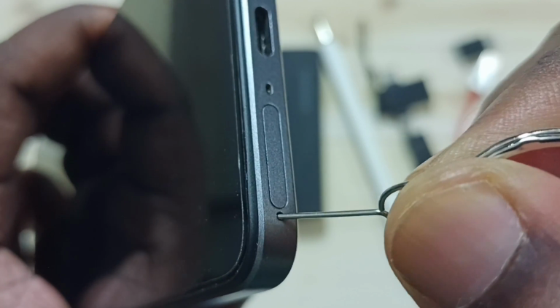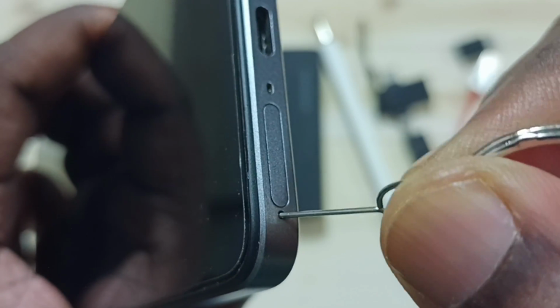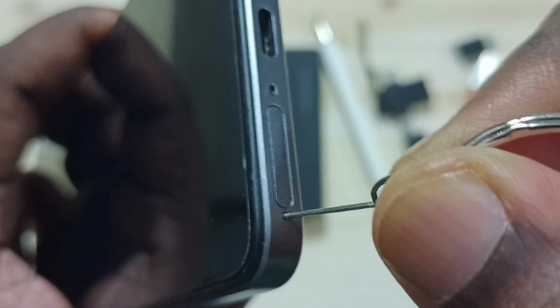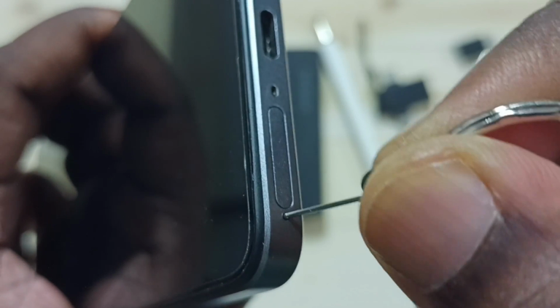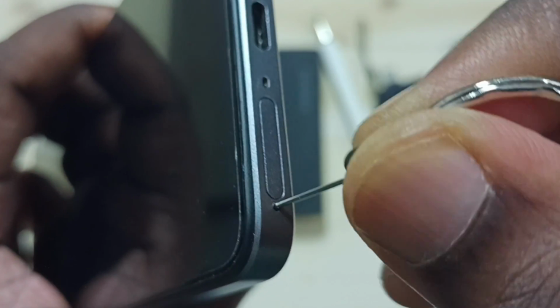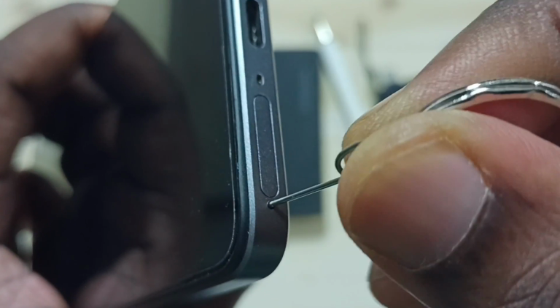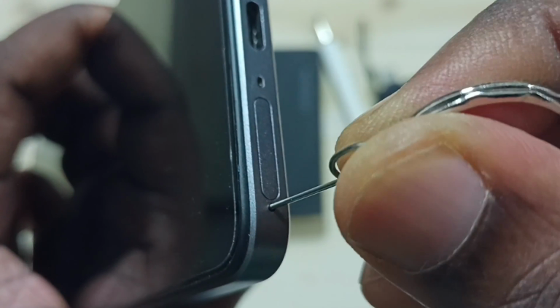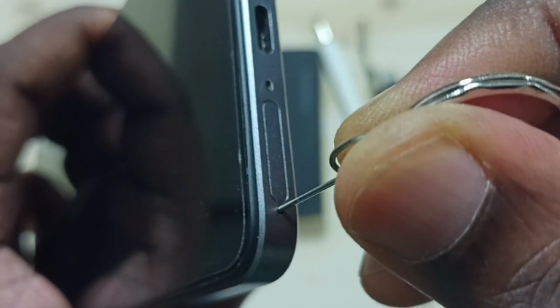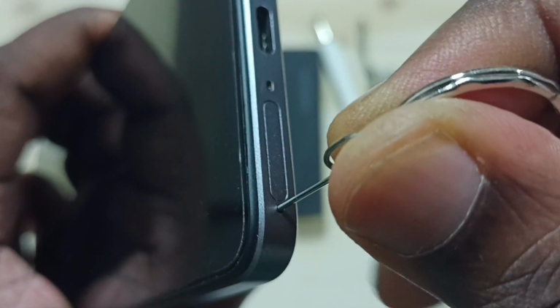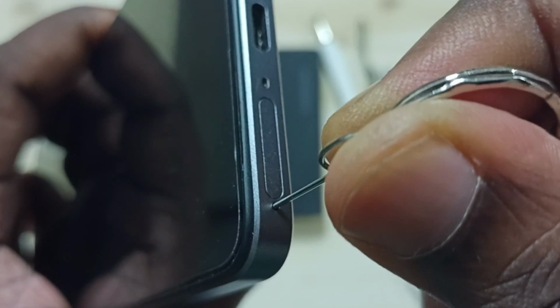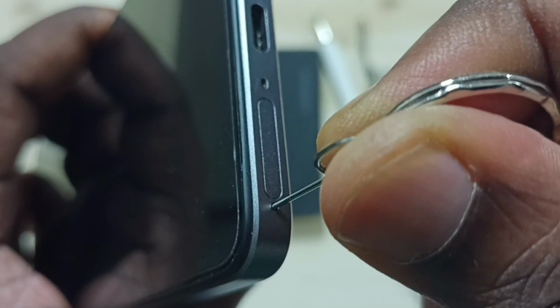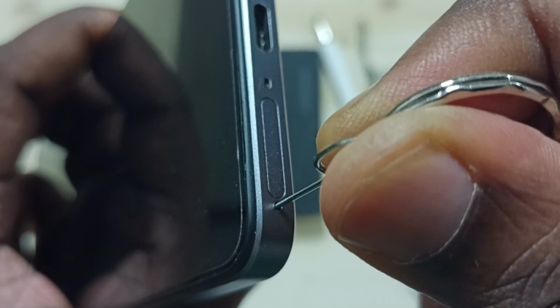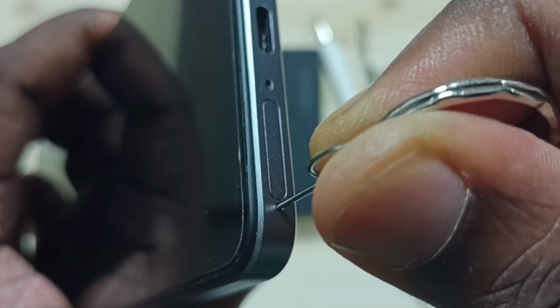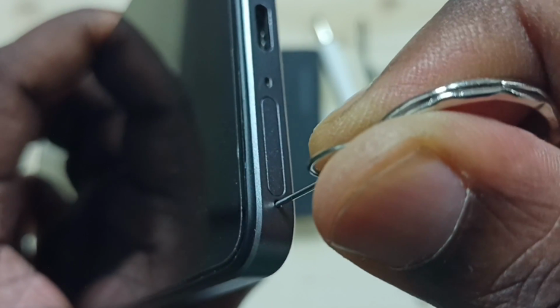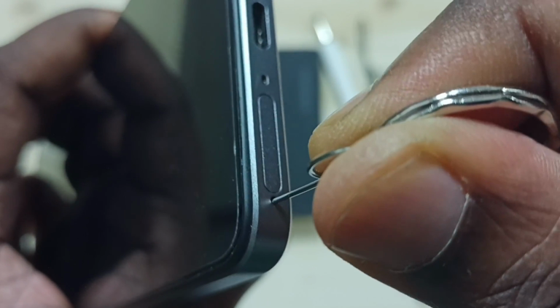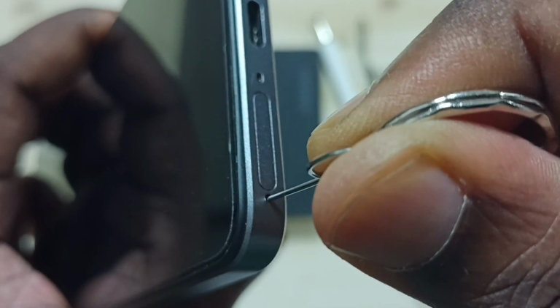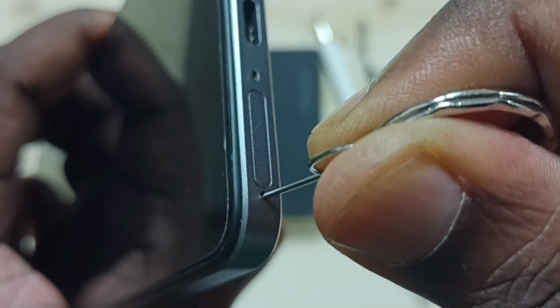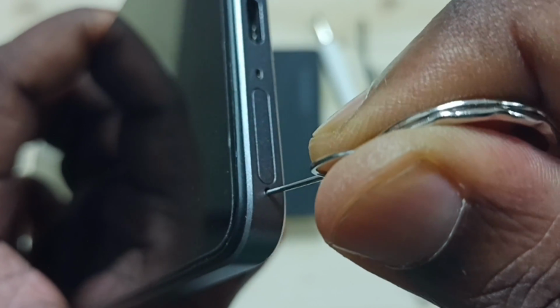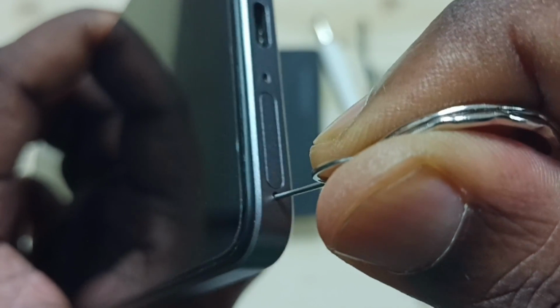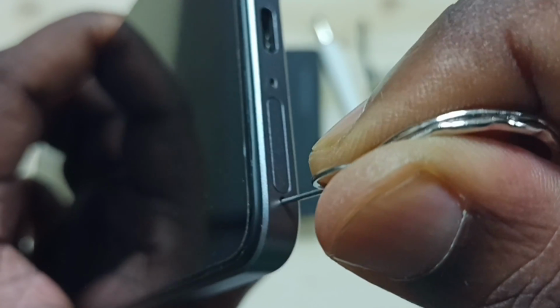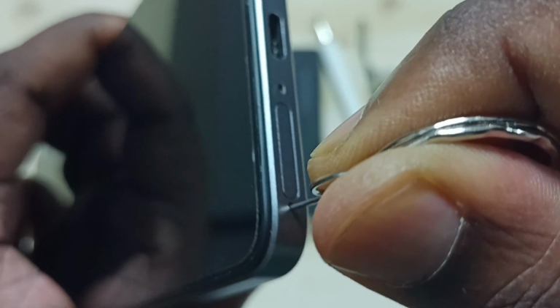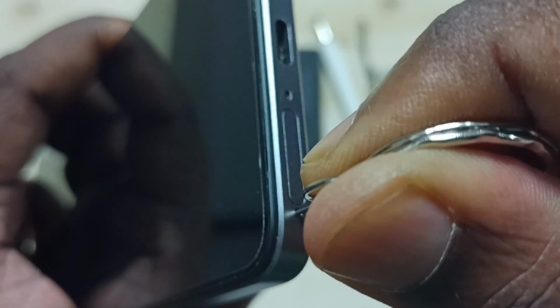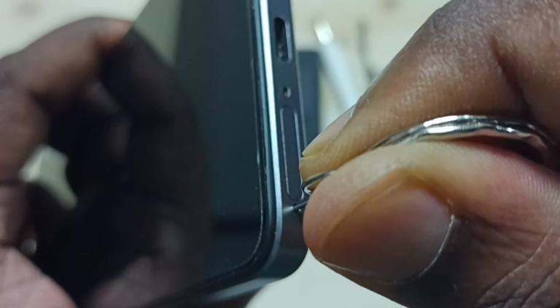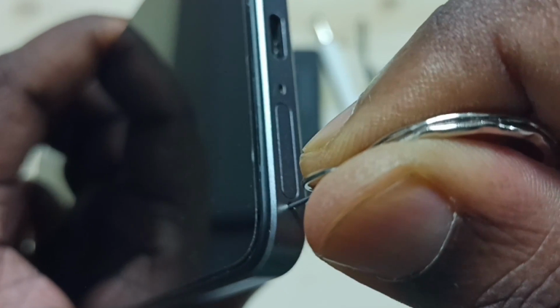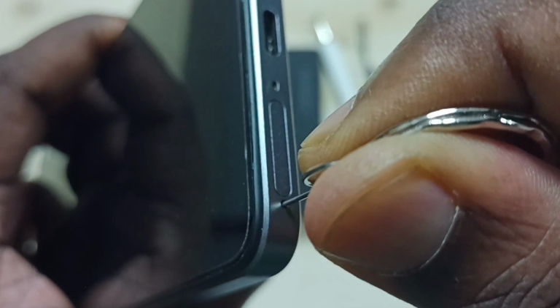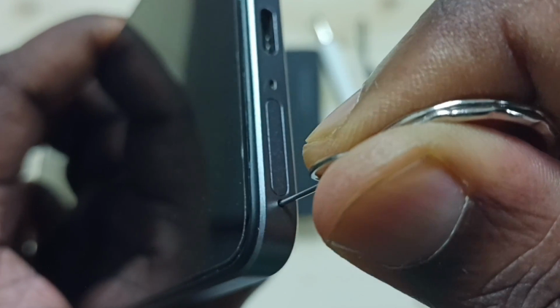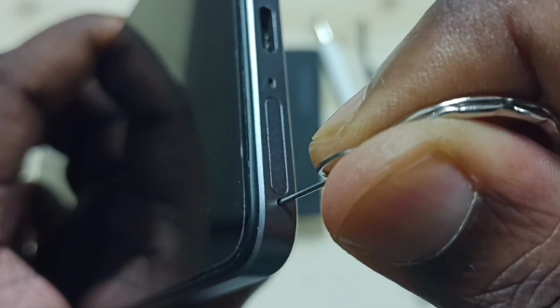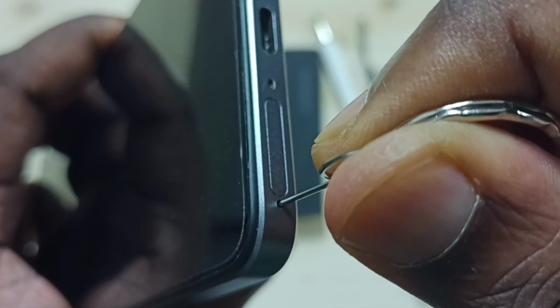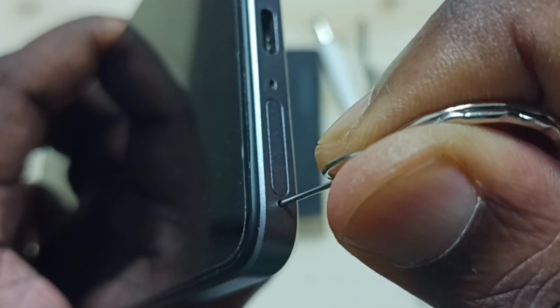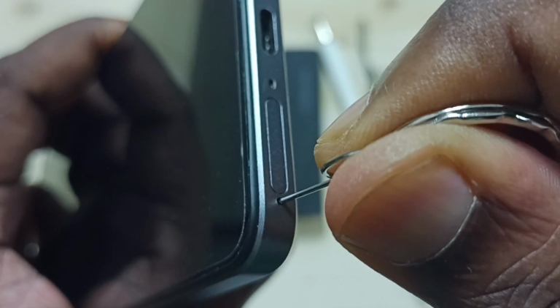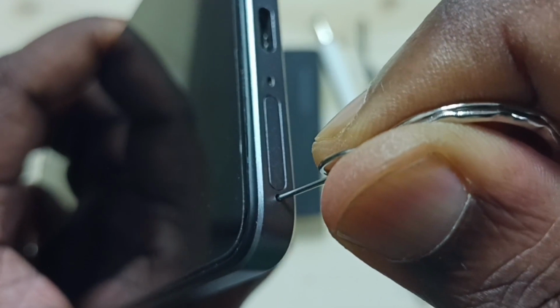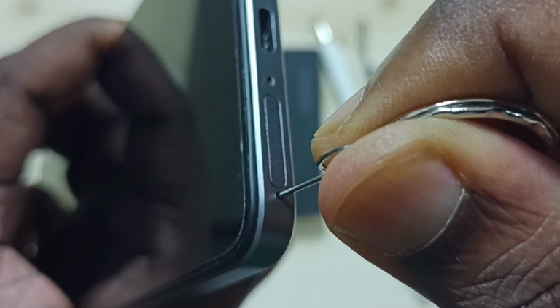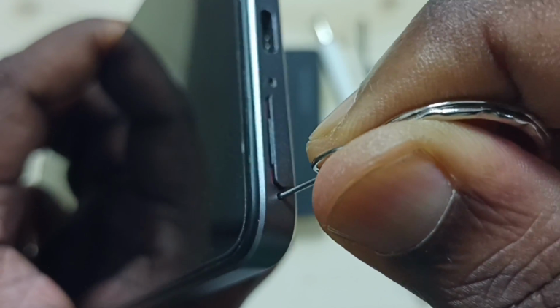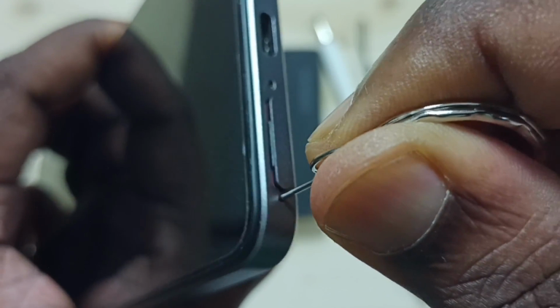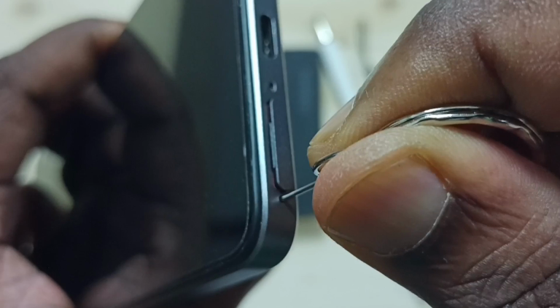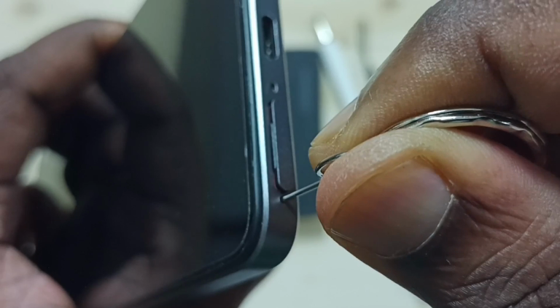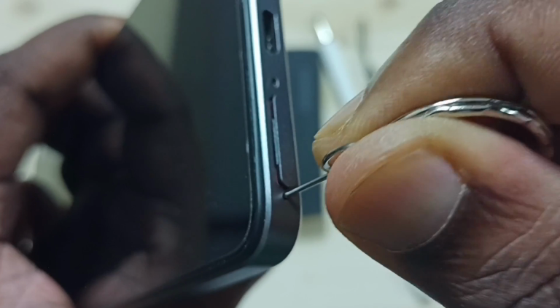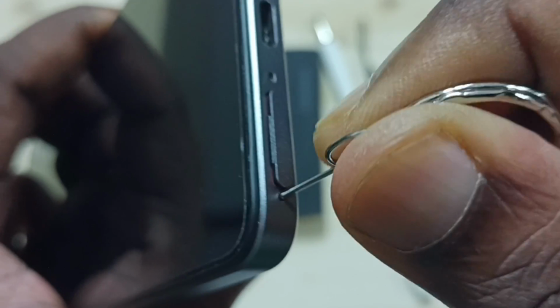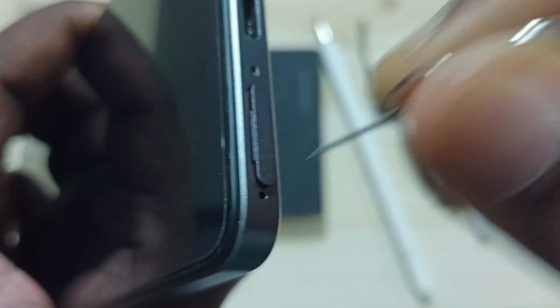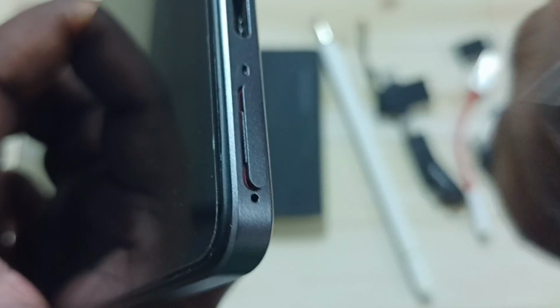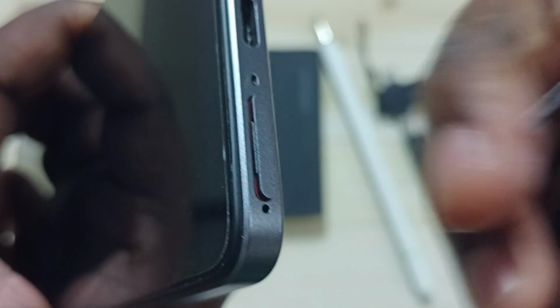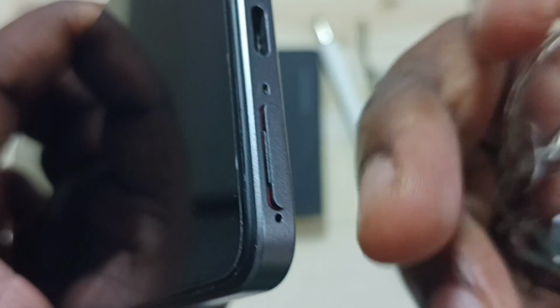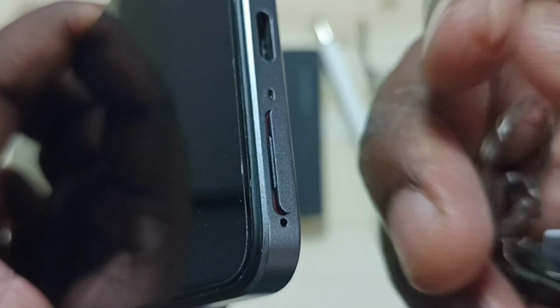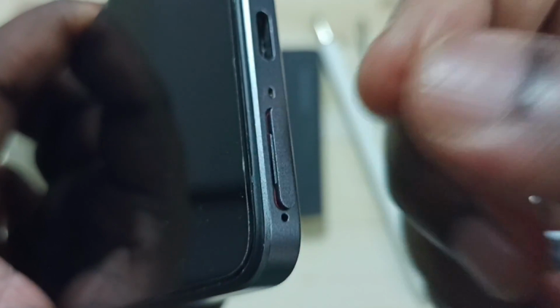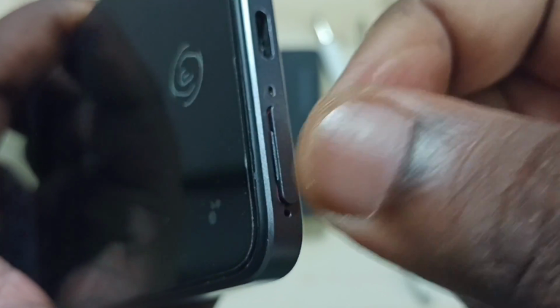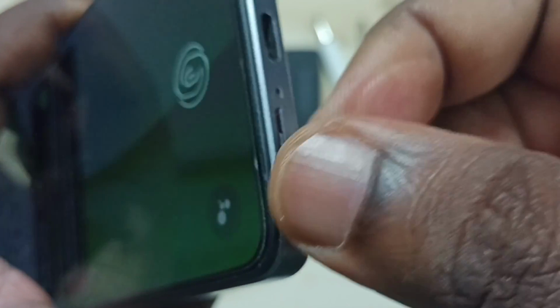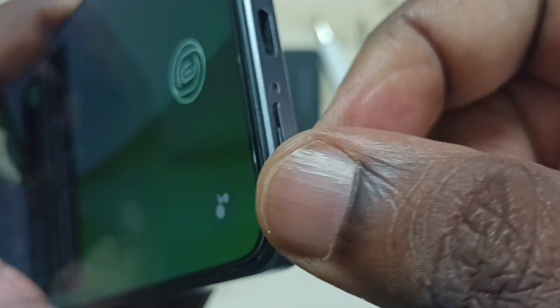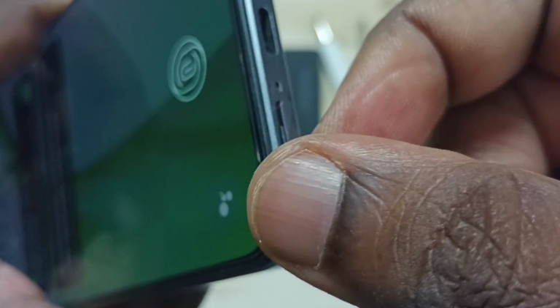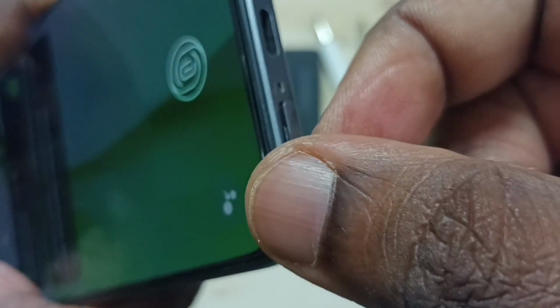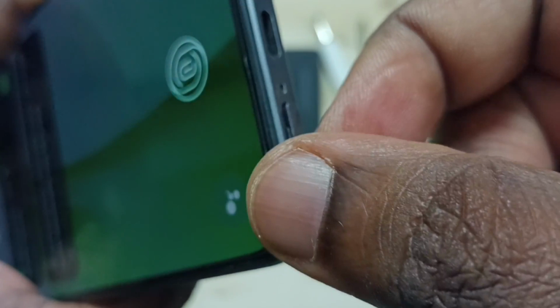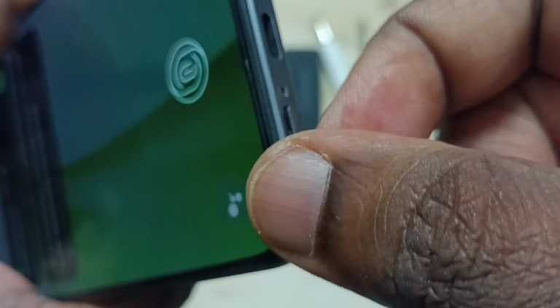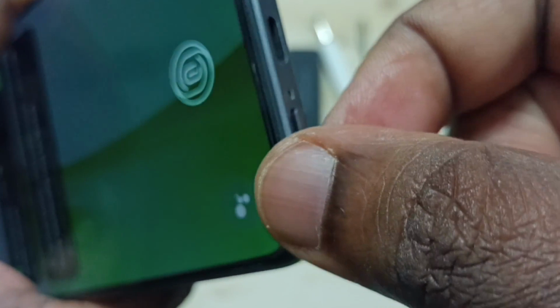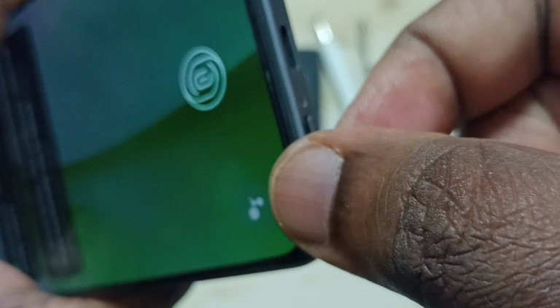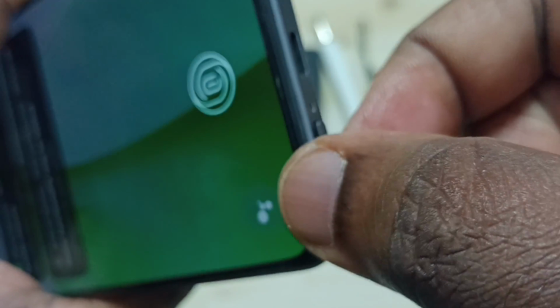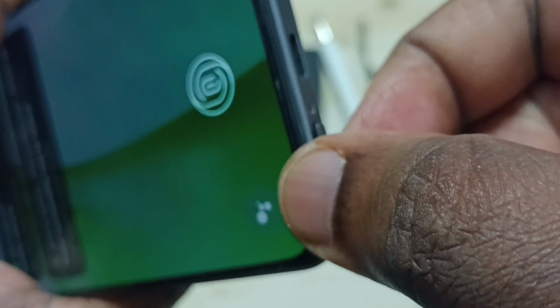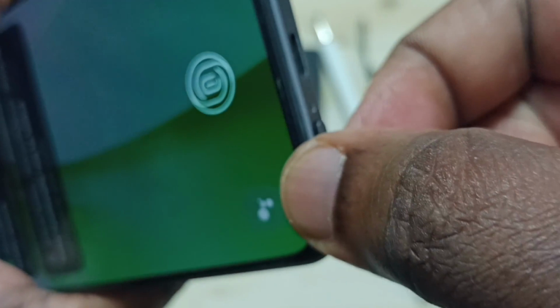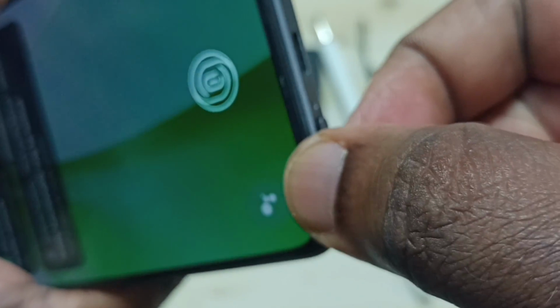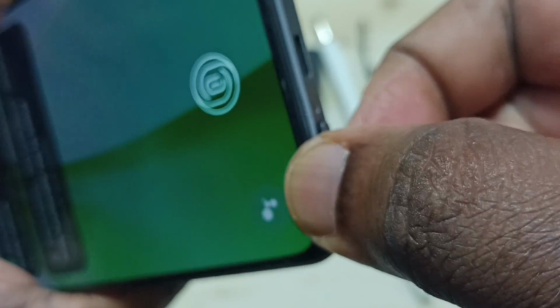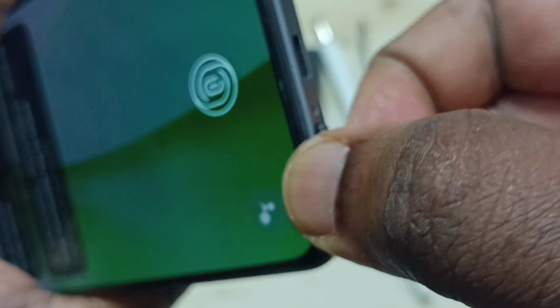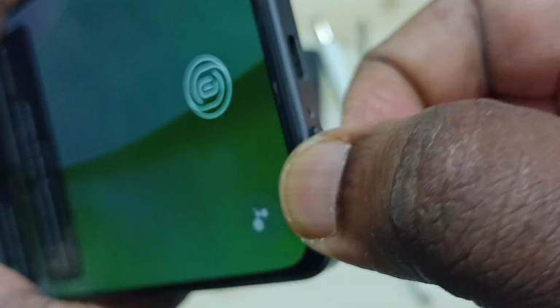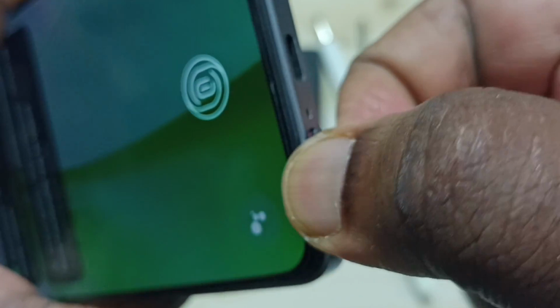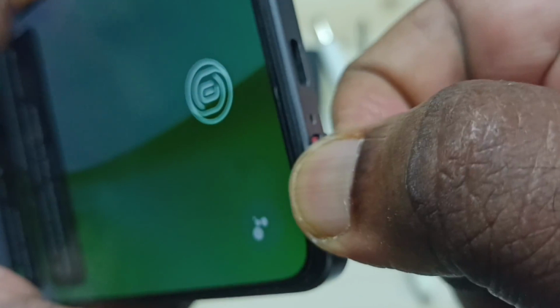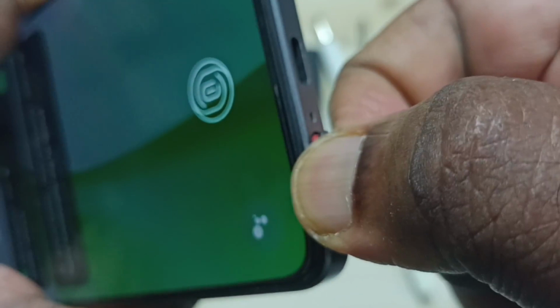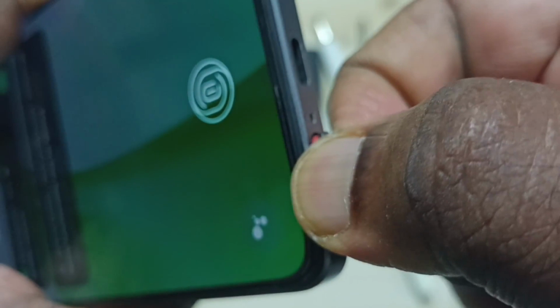This pin we need to insert into this hole, then press. Then we can take this SIM card tray outside.